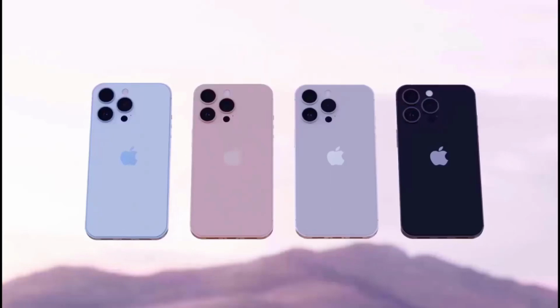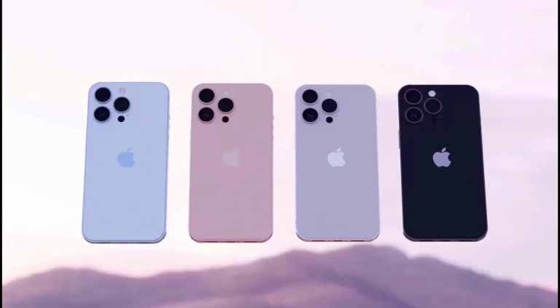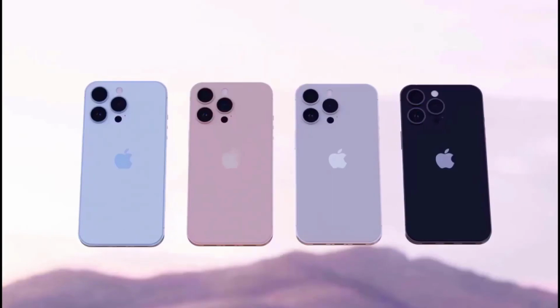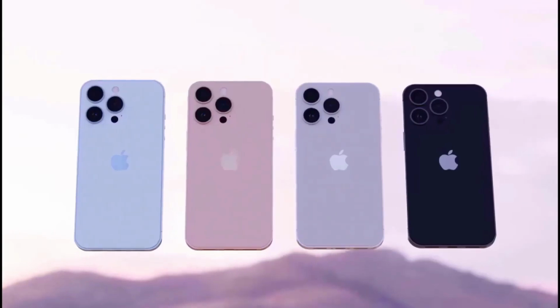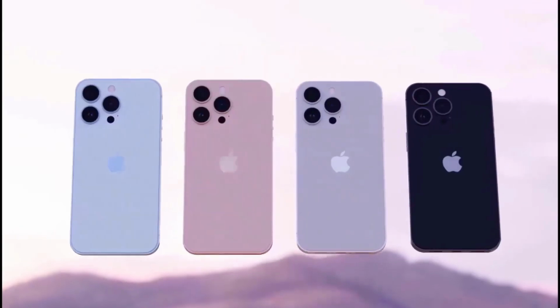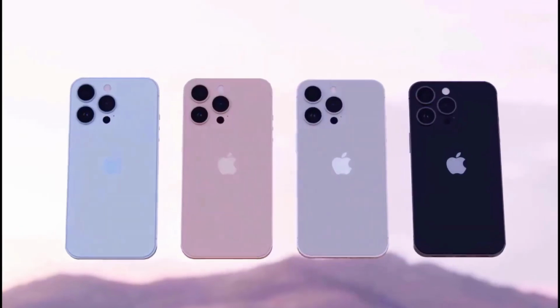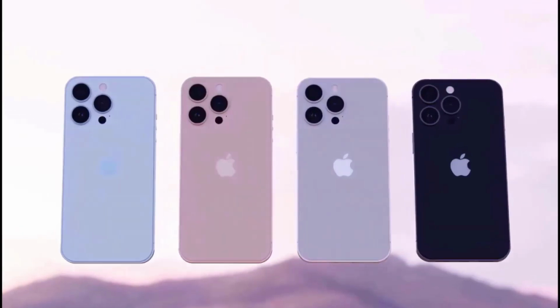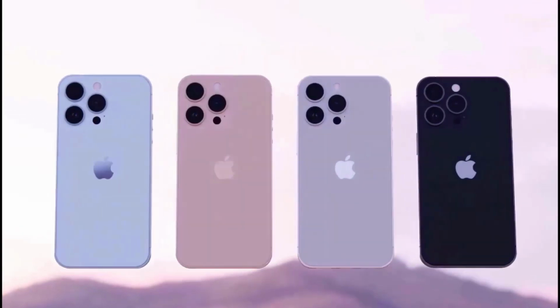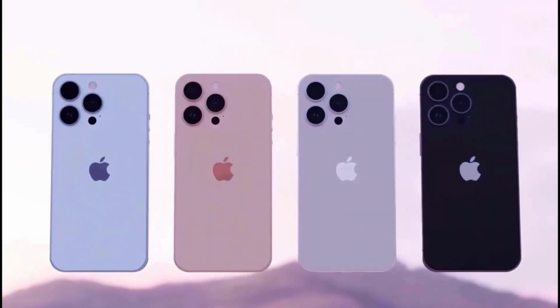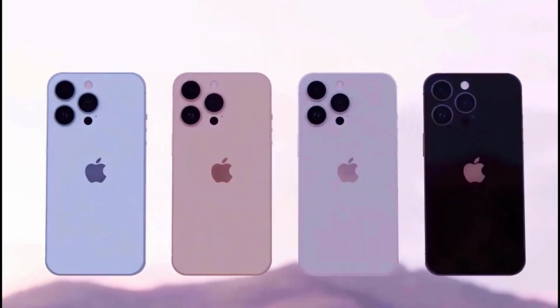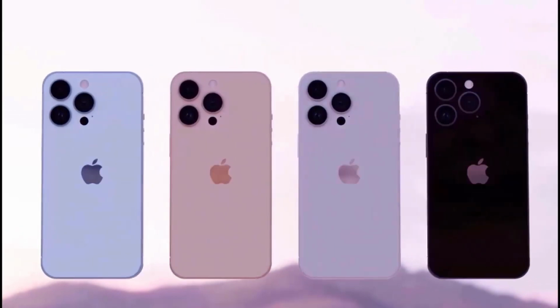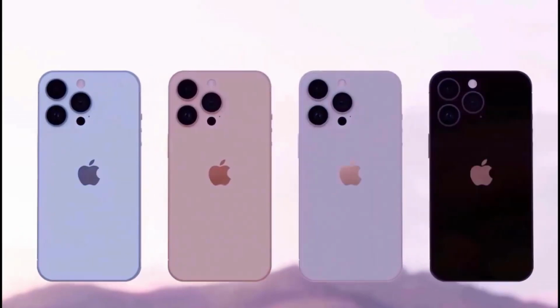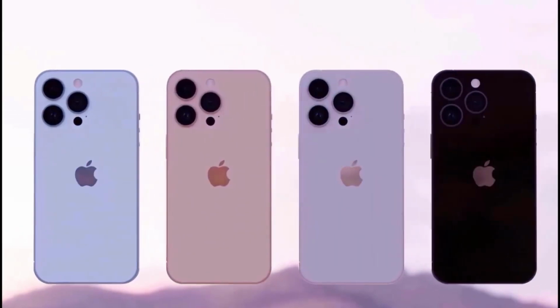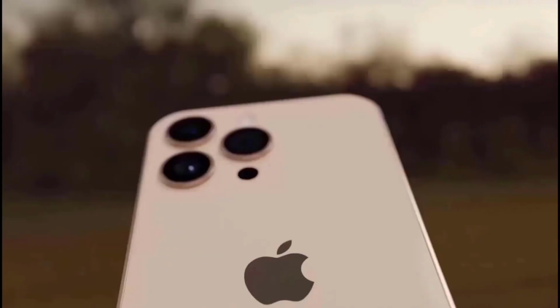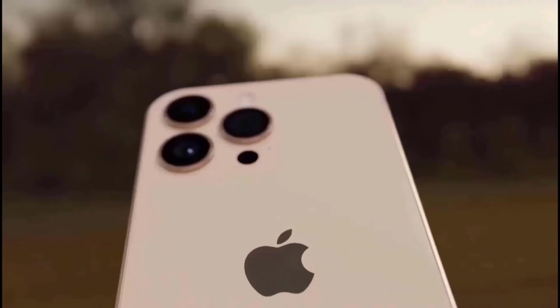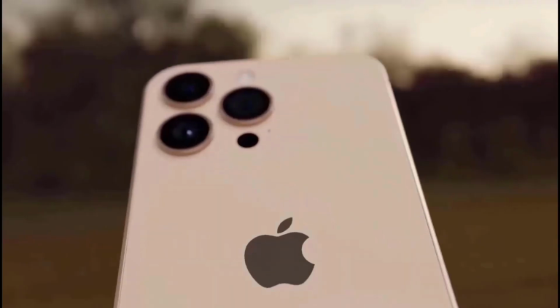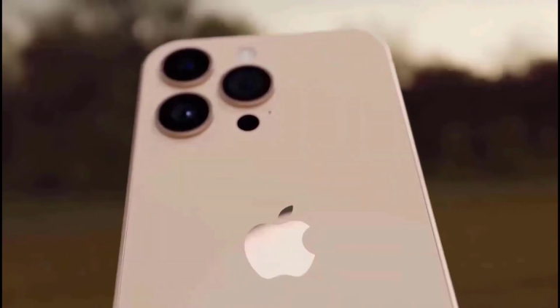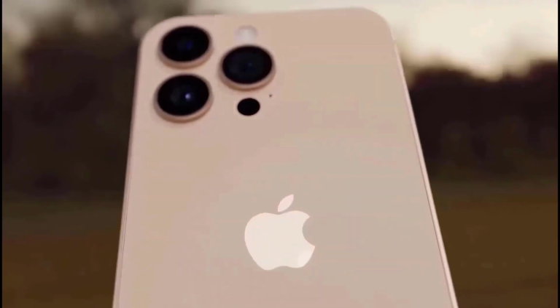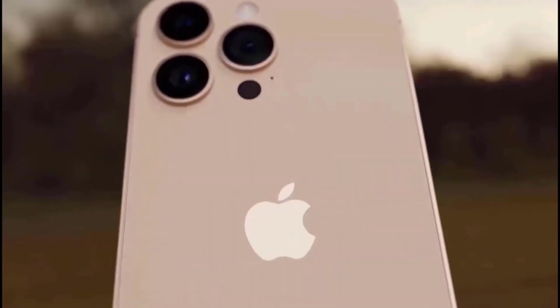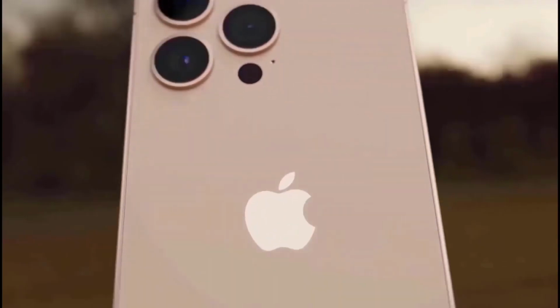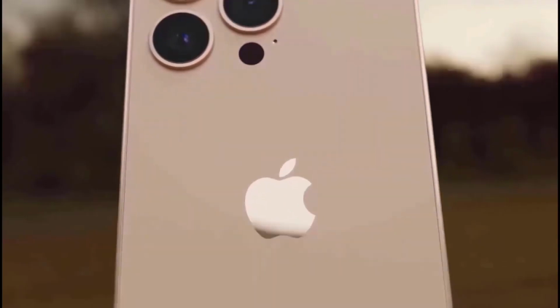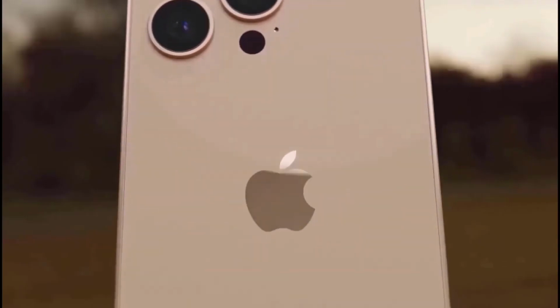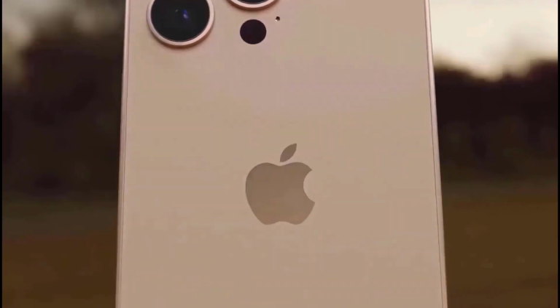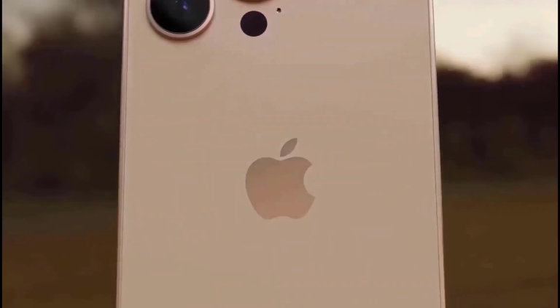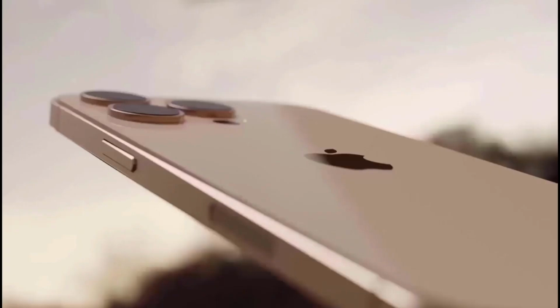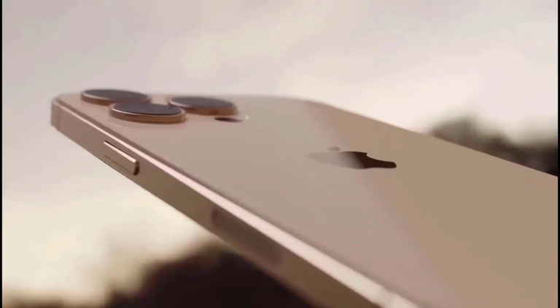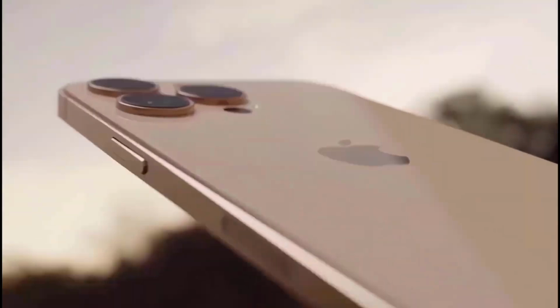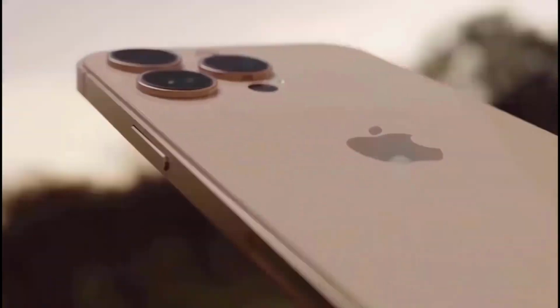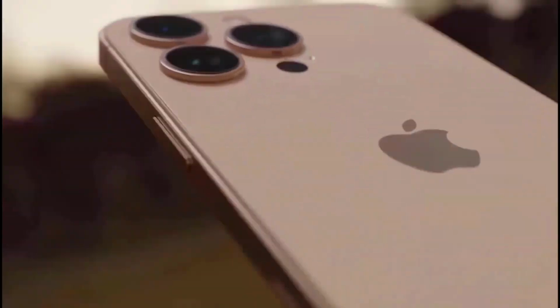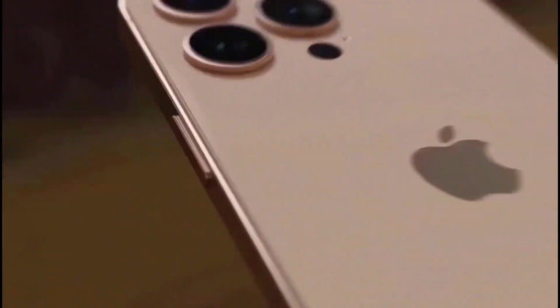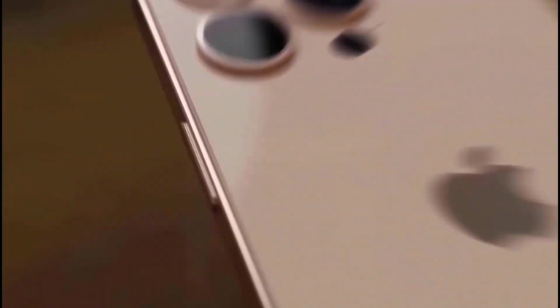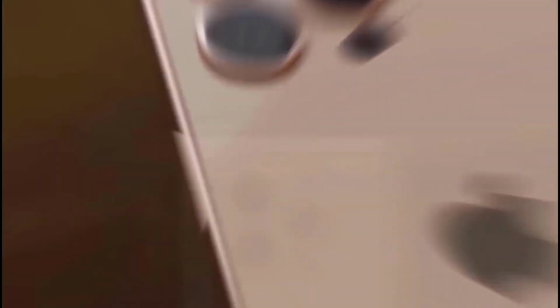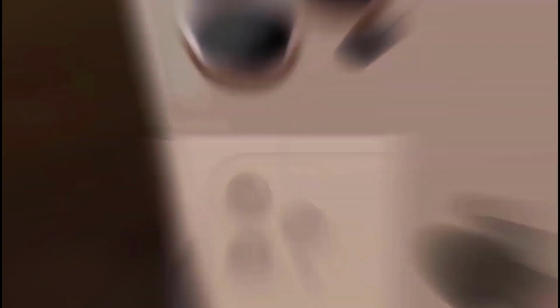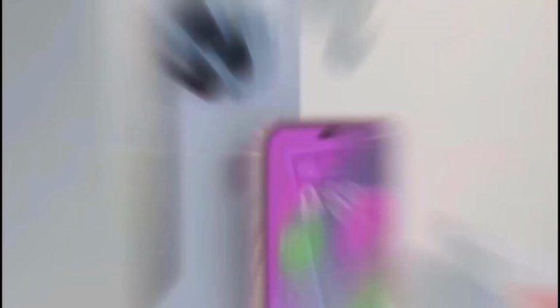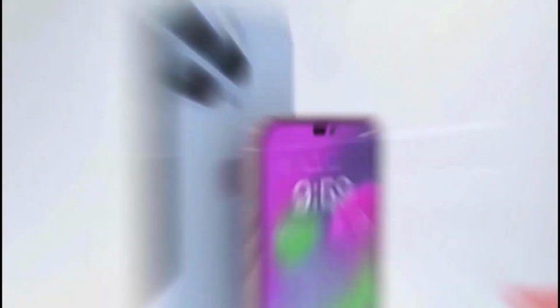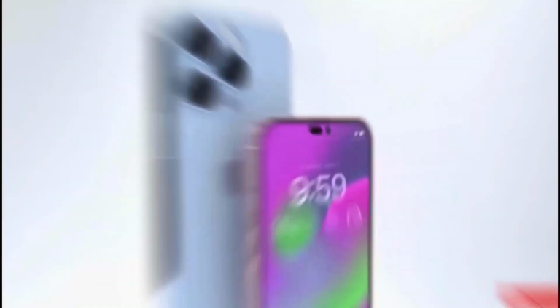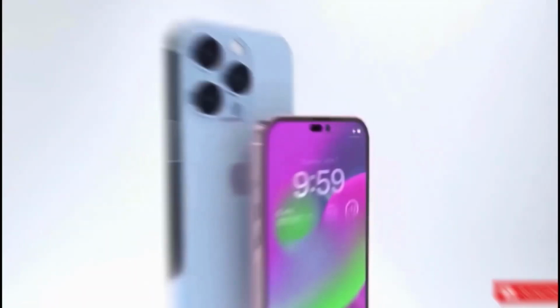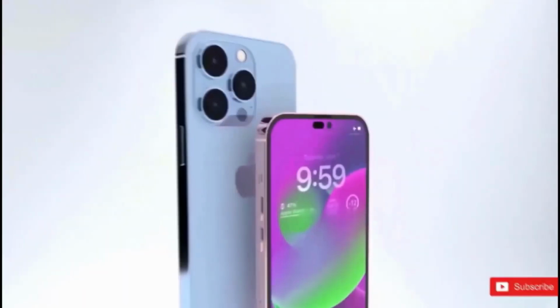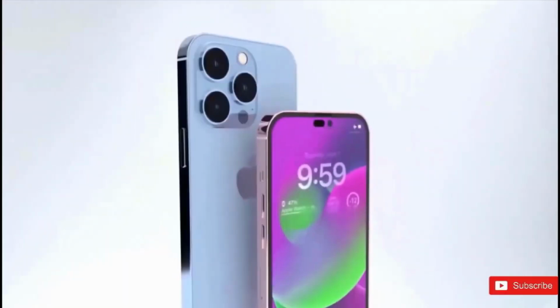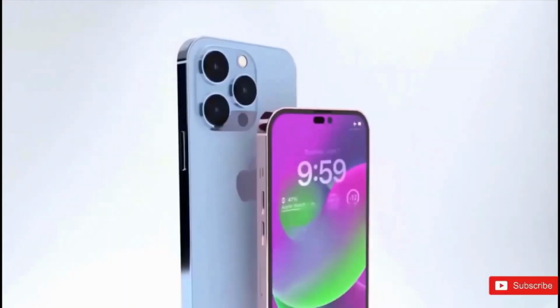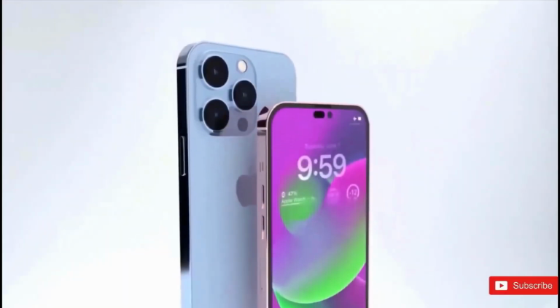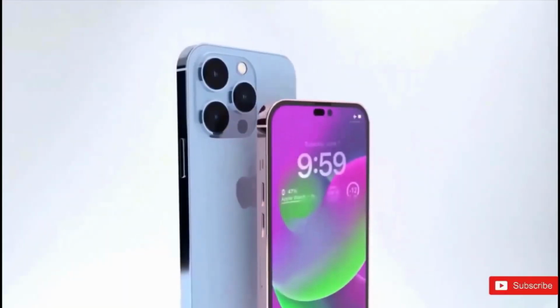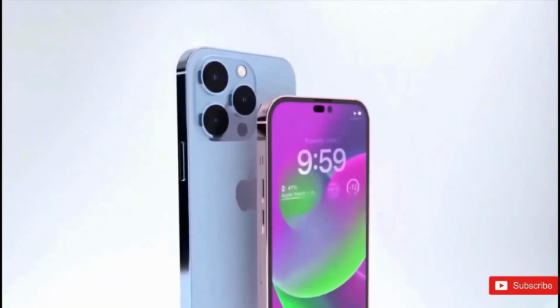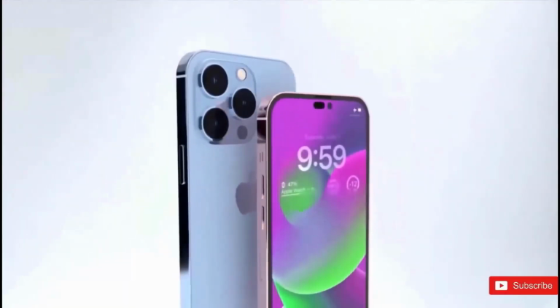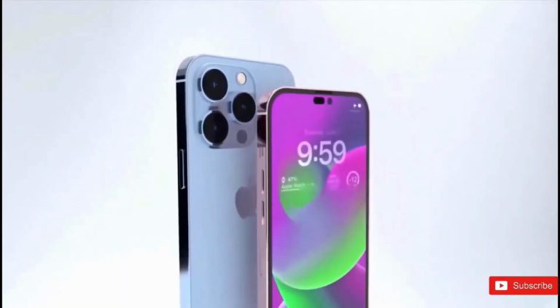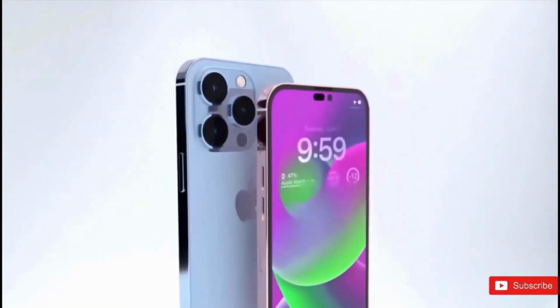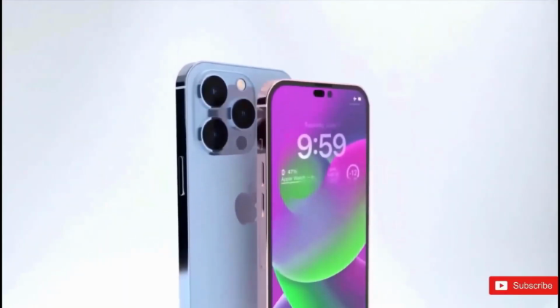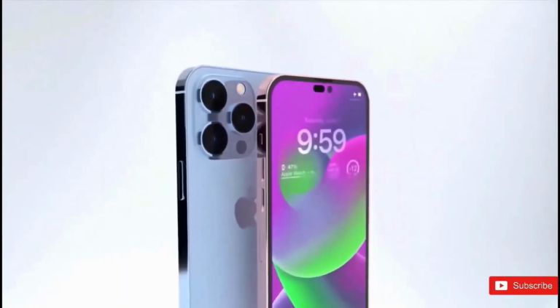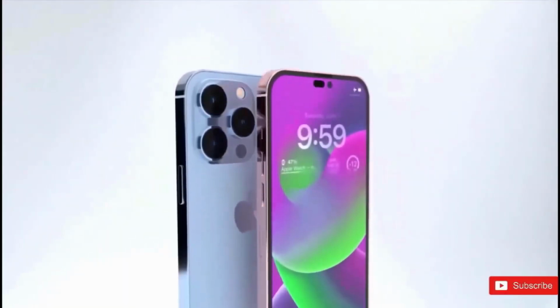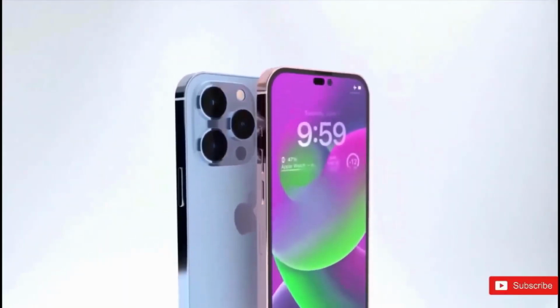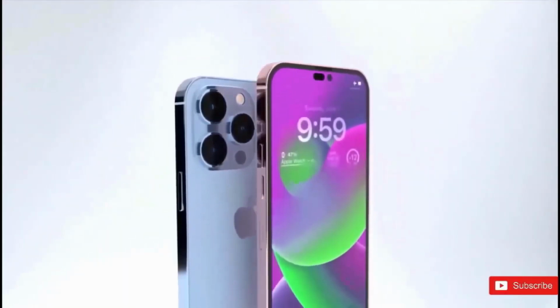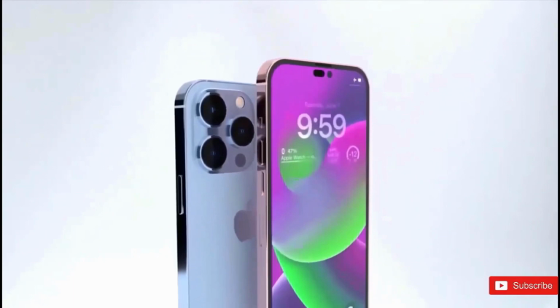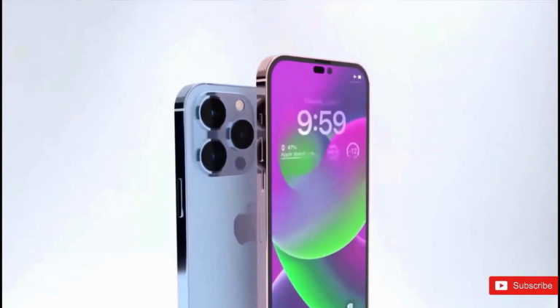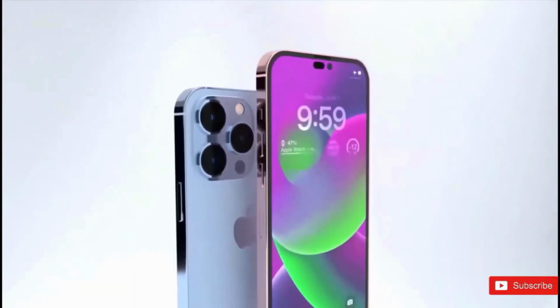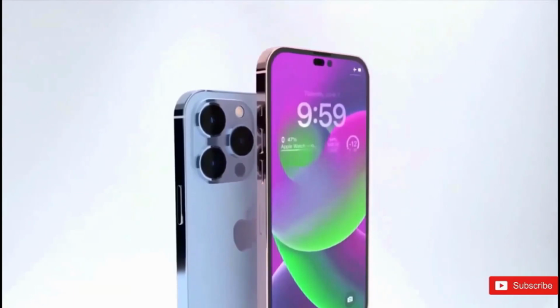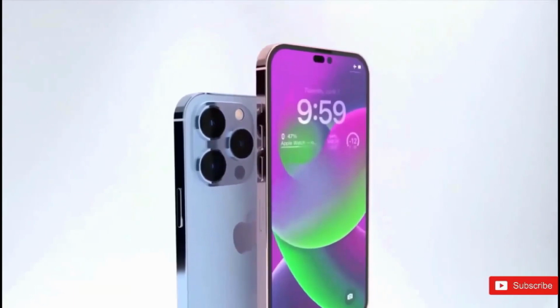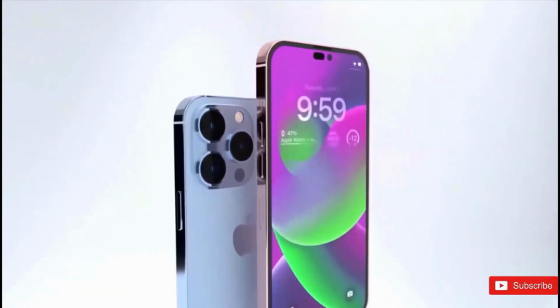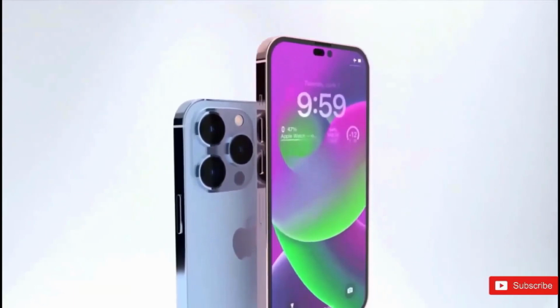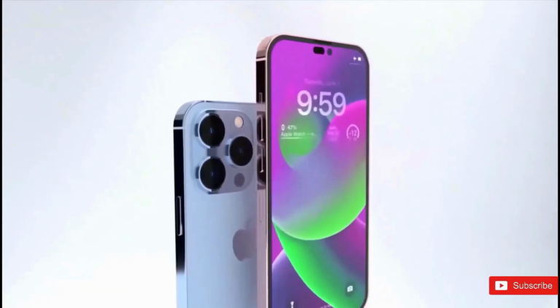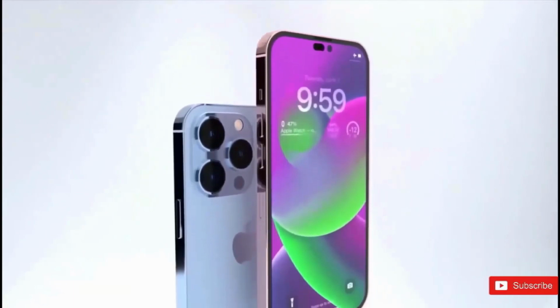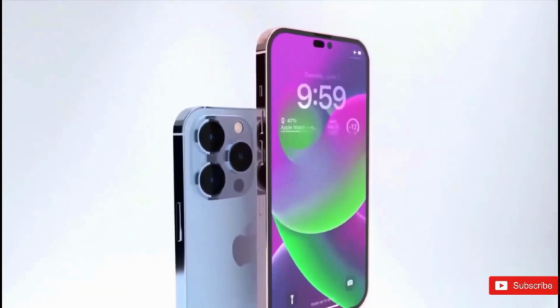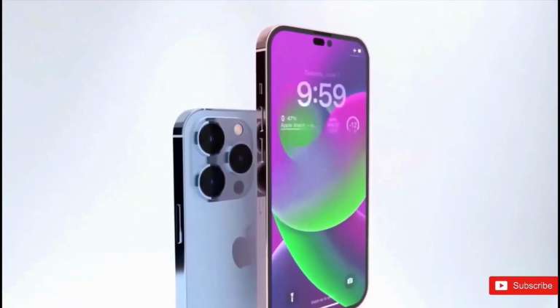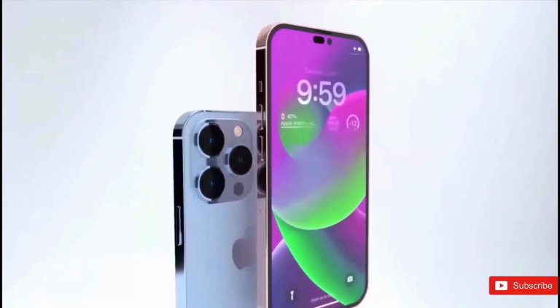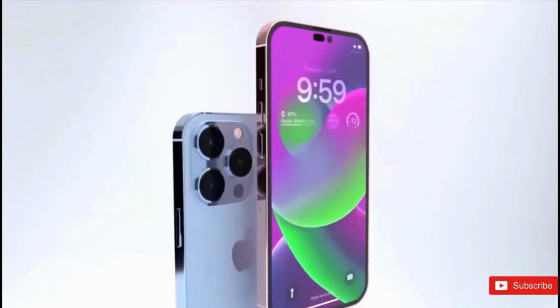The iPhone 15 Pro Max will go on sale in September, and today we have the specs, design, and price revealed.